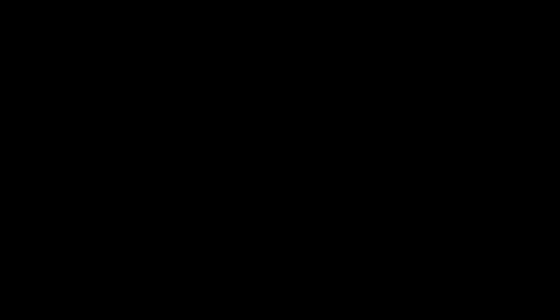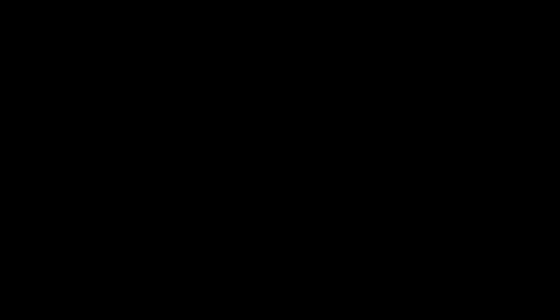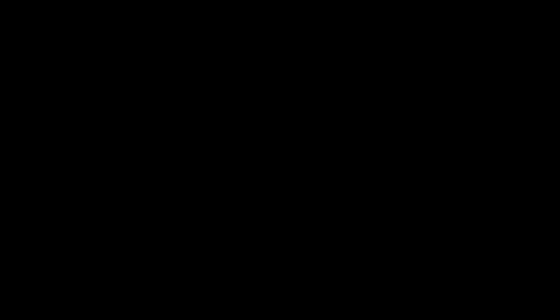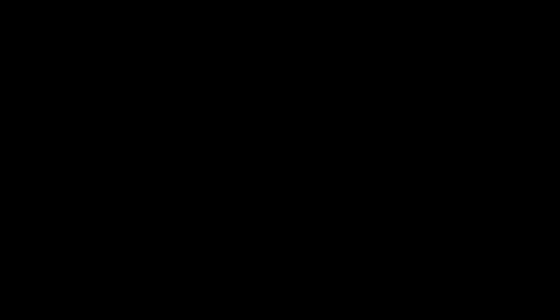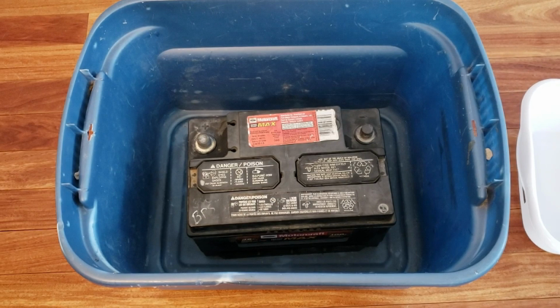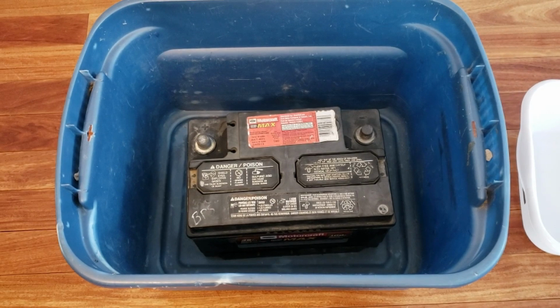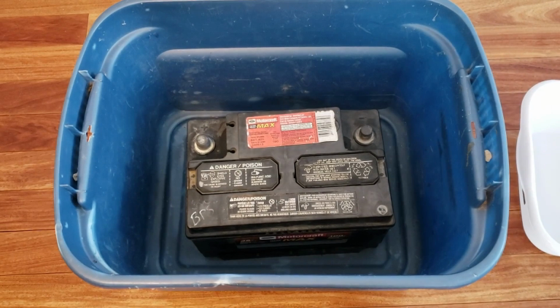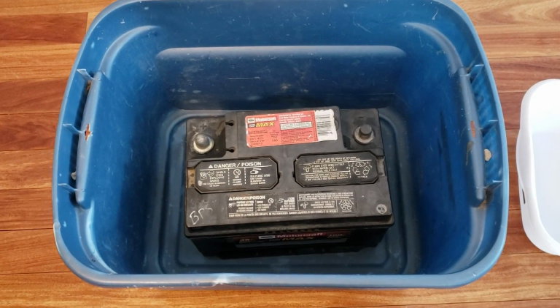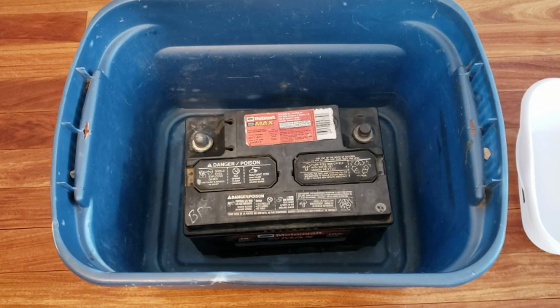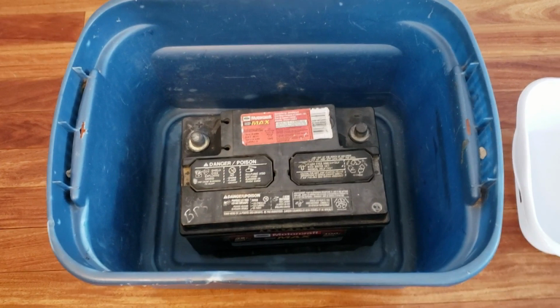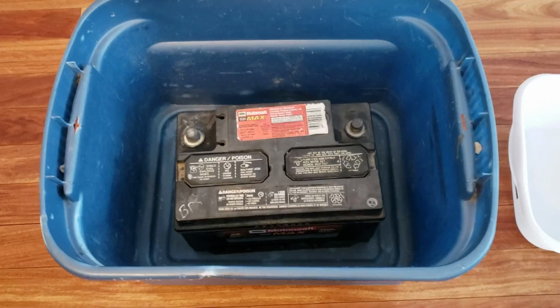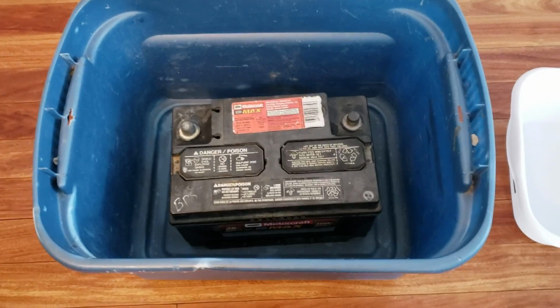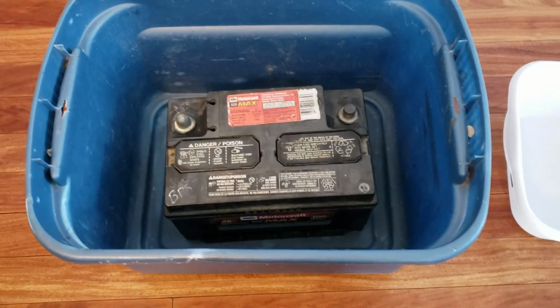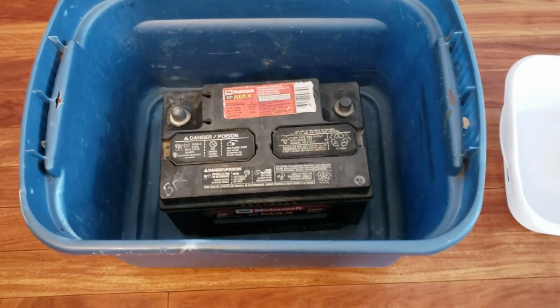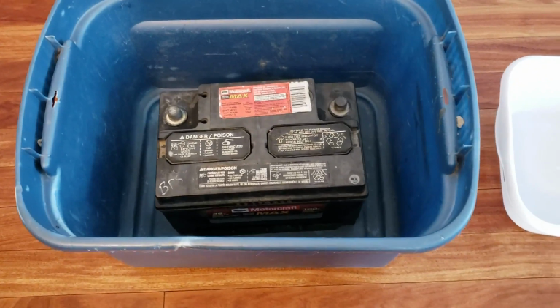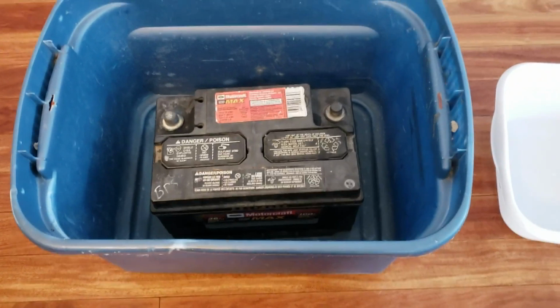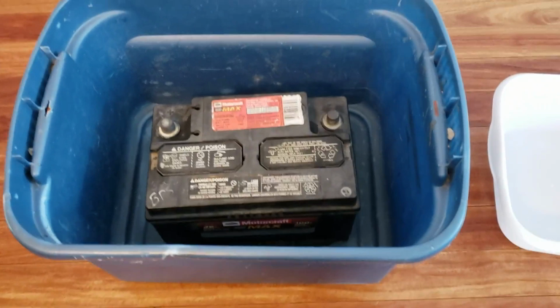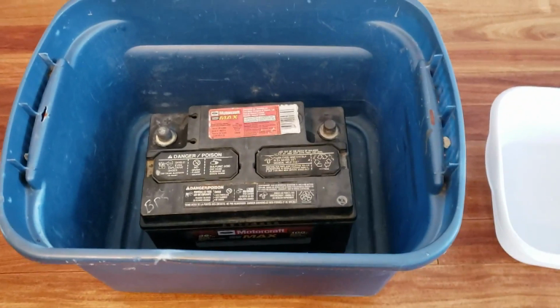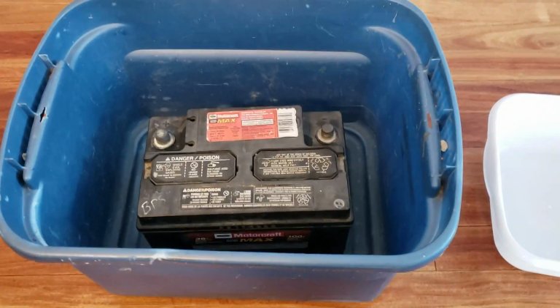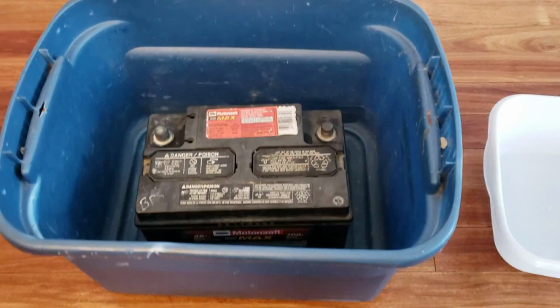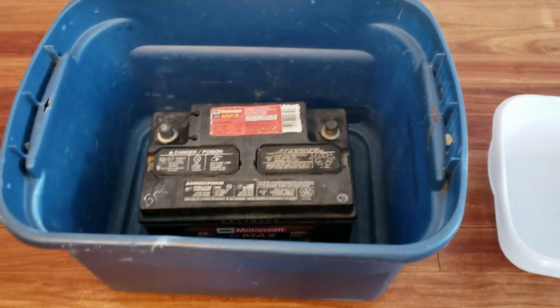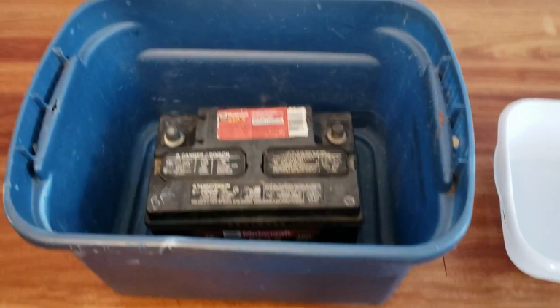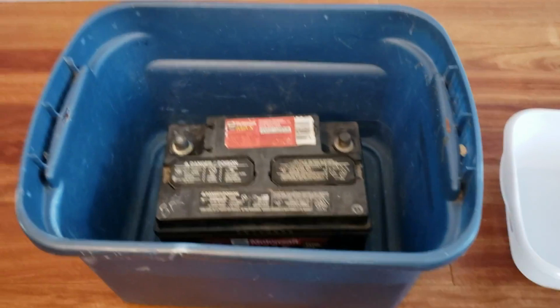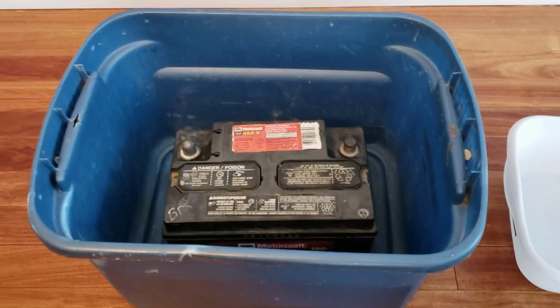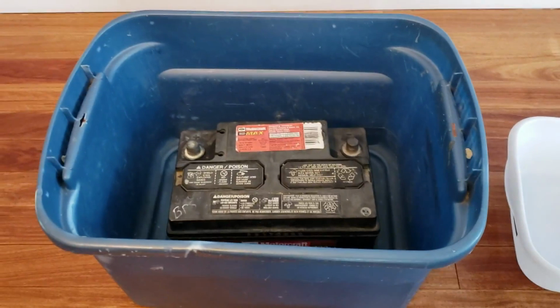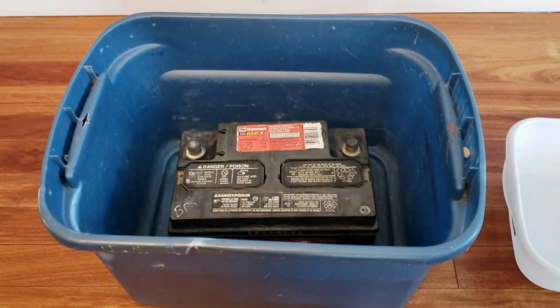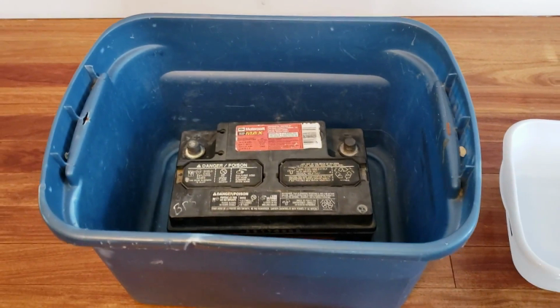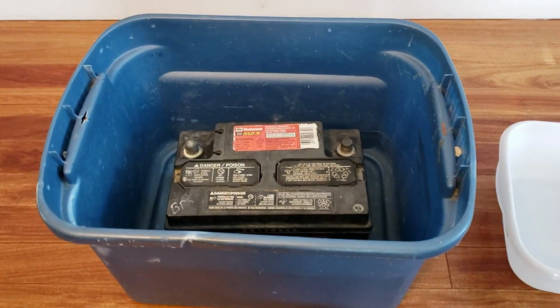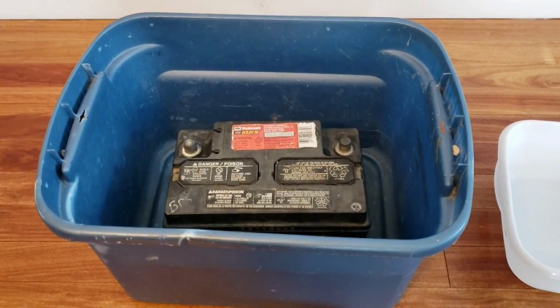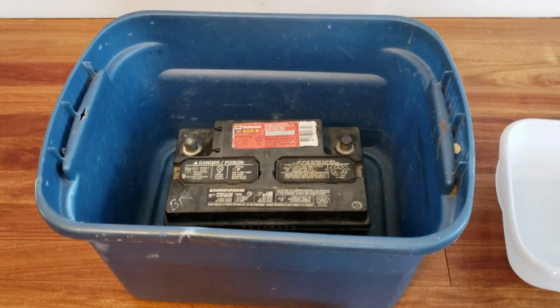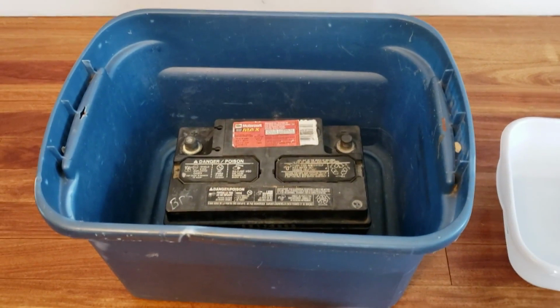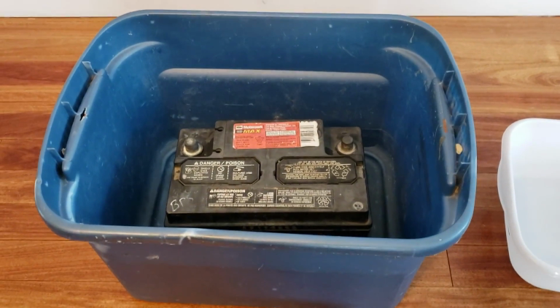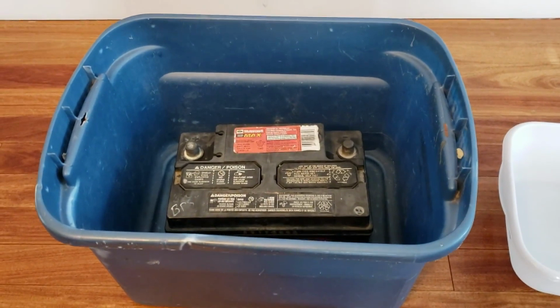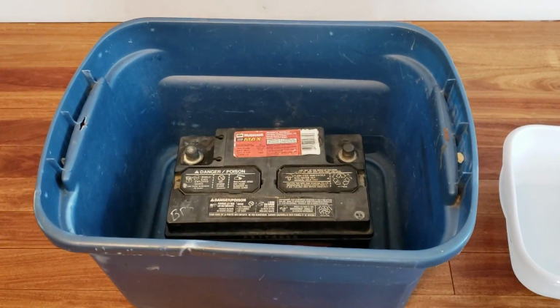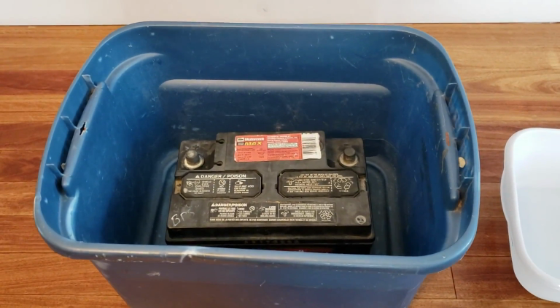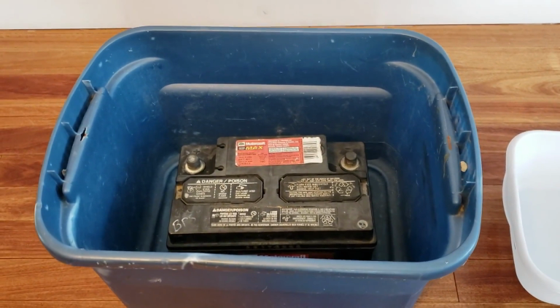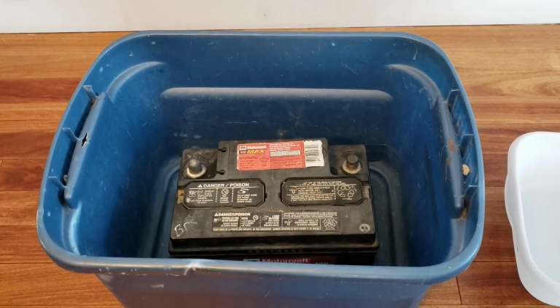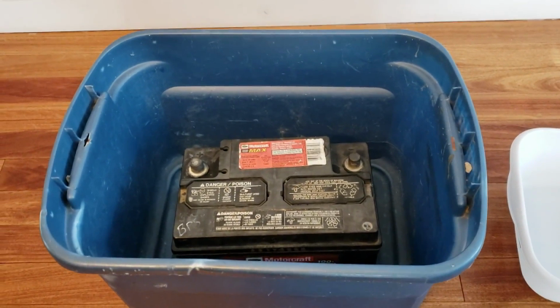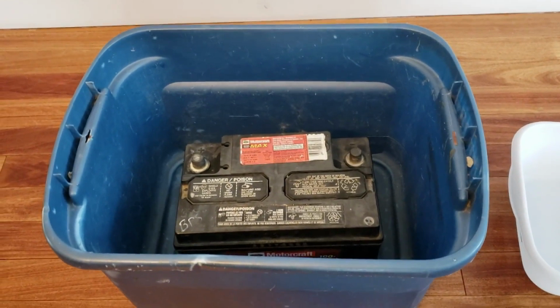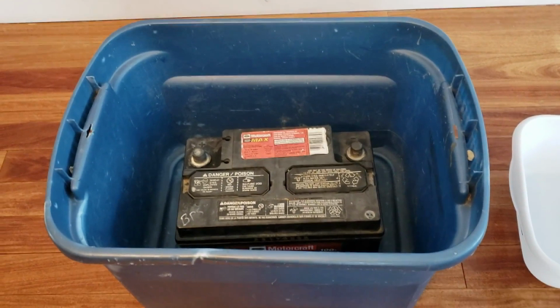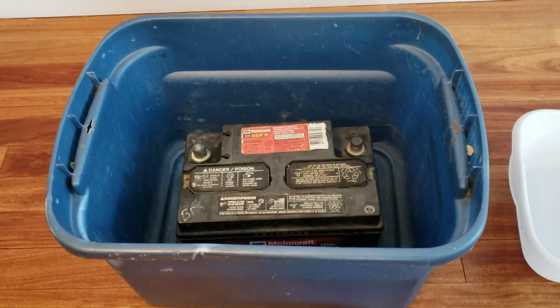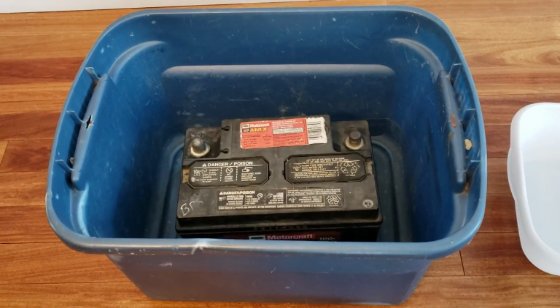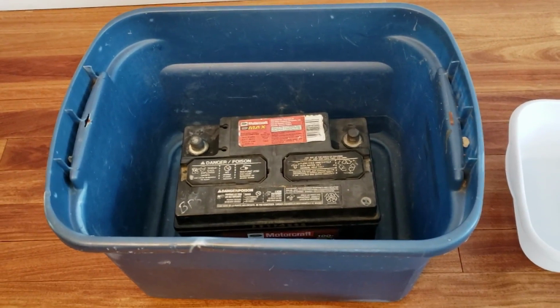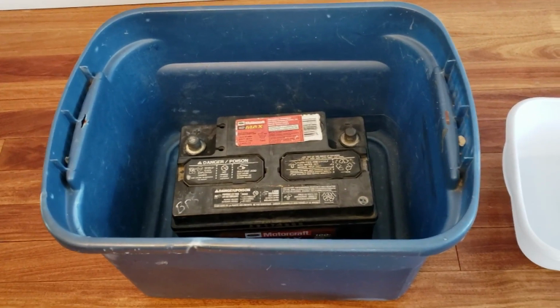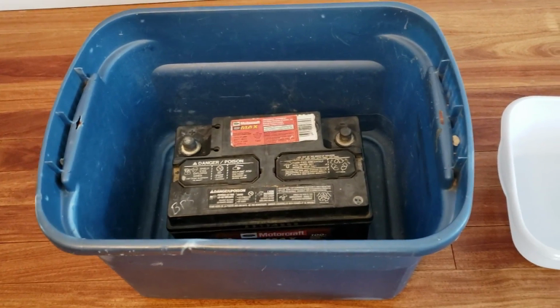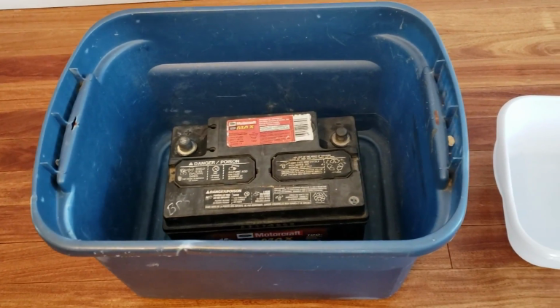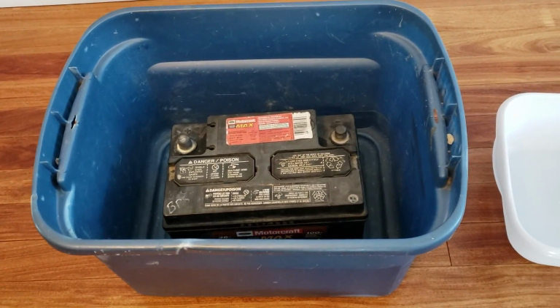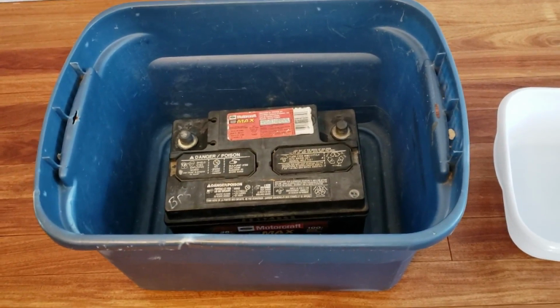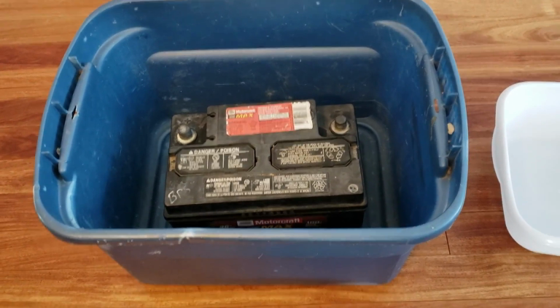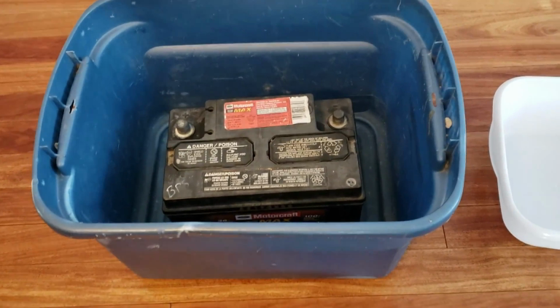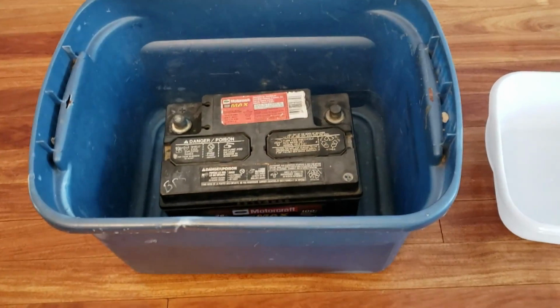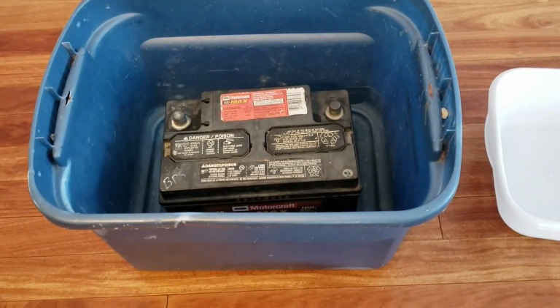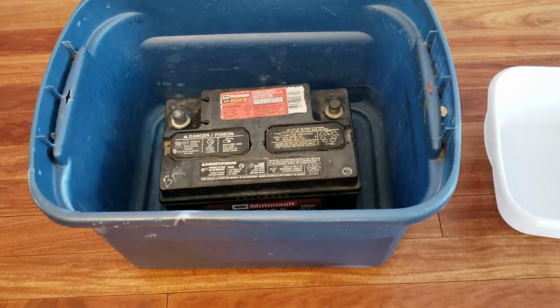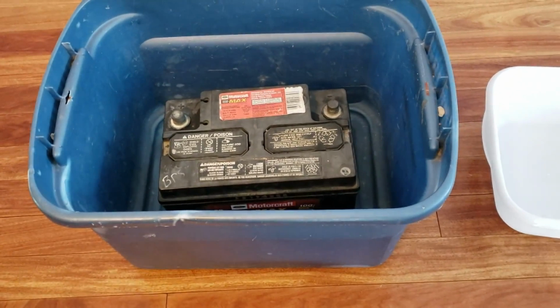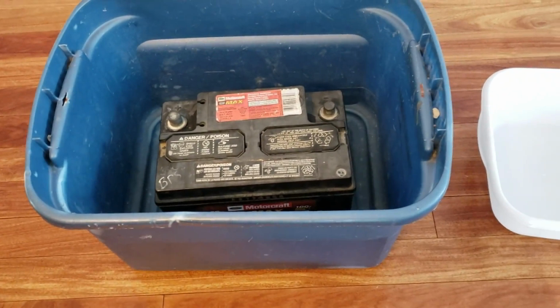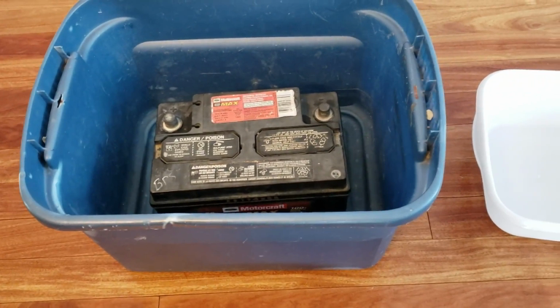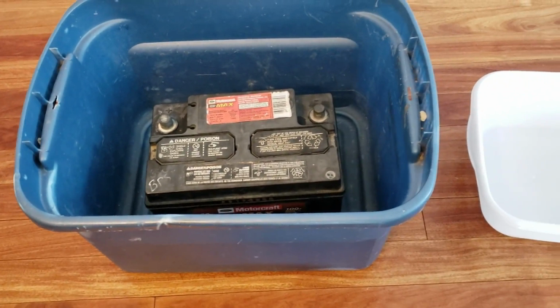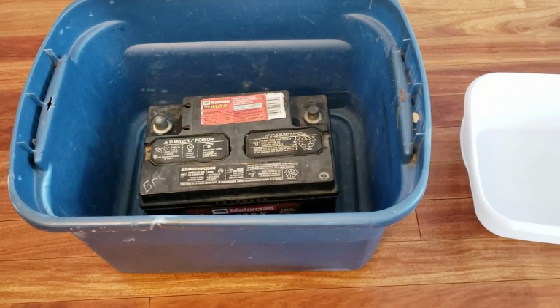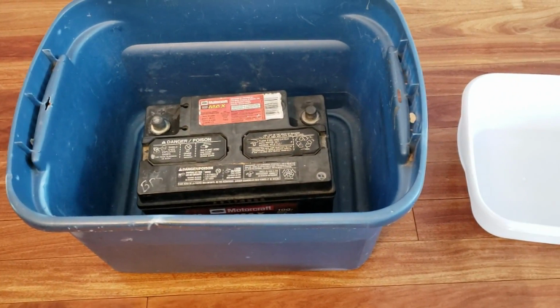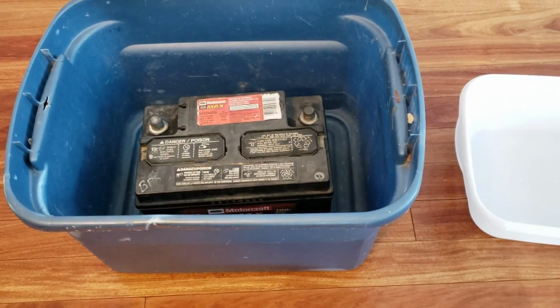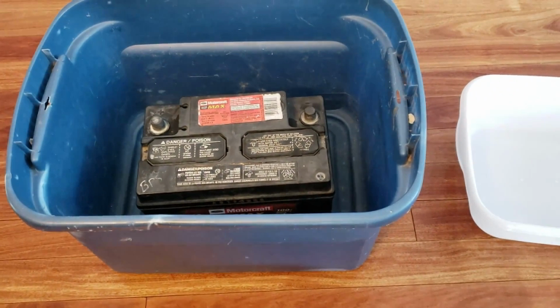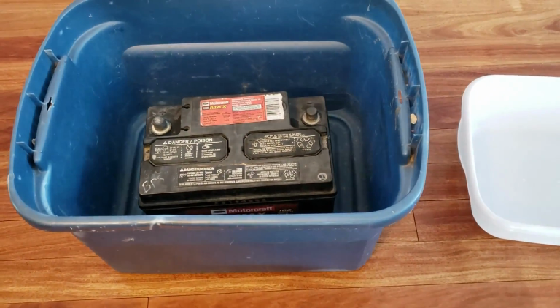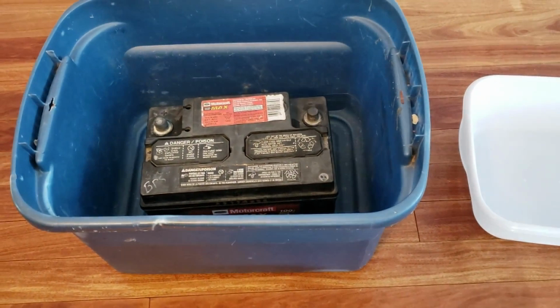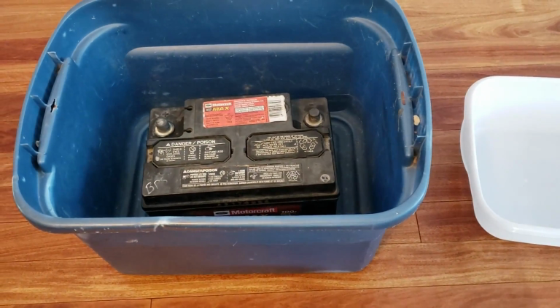Hello, my name is Levi, and today I will show you how to get sulfuric acid from a car battery.